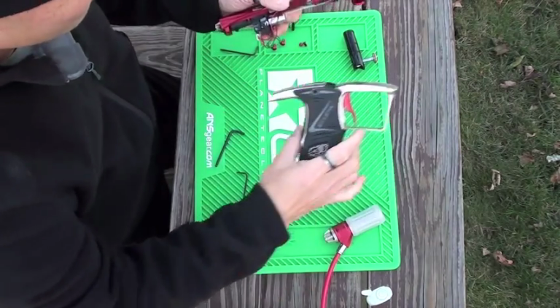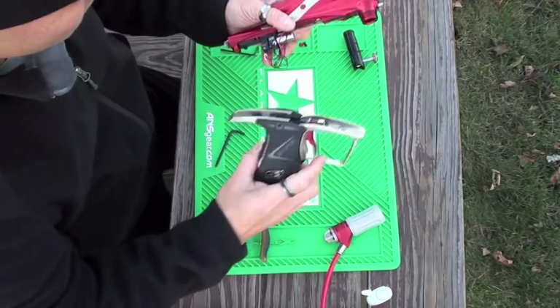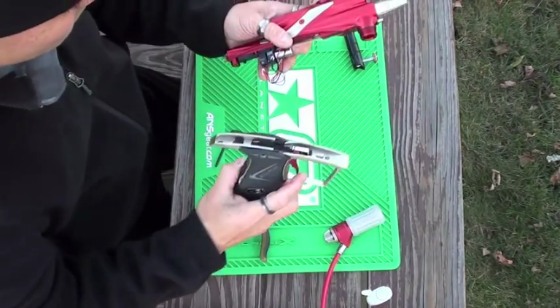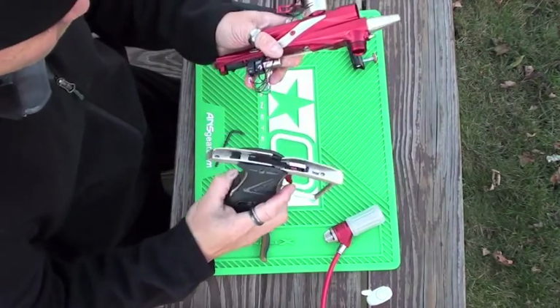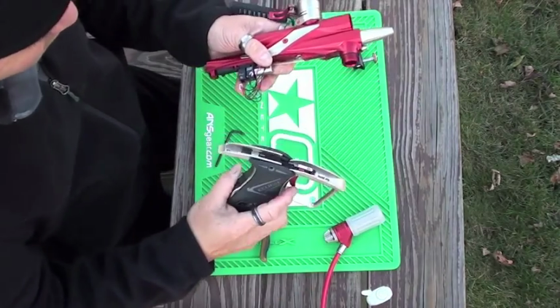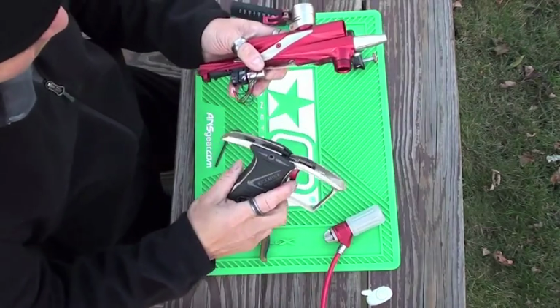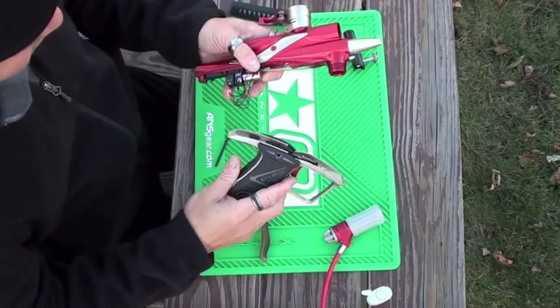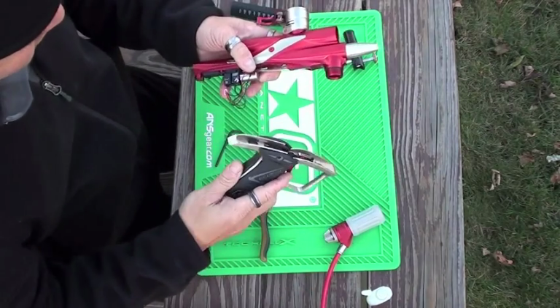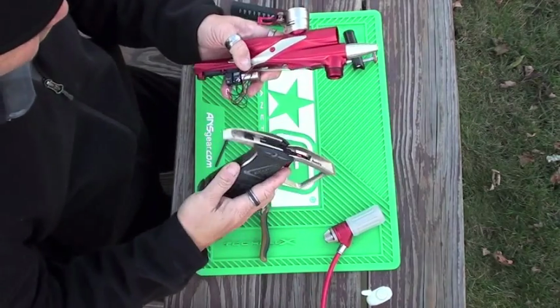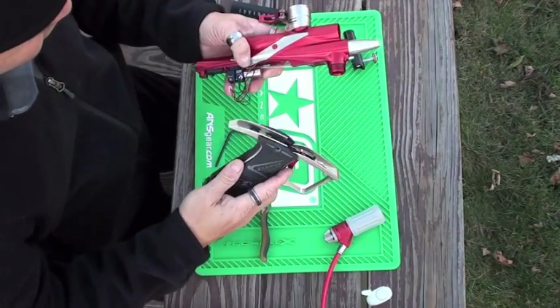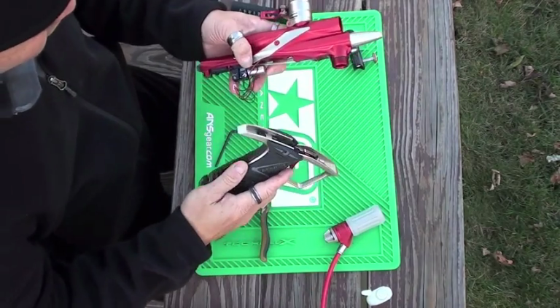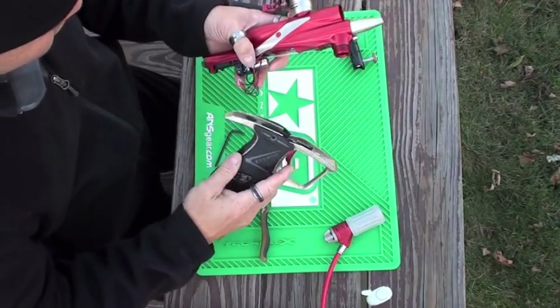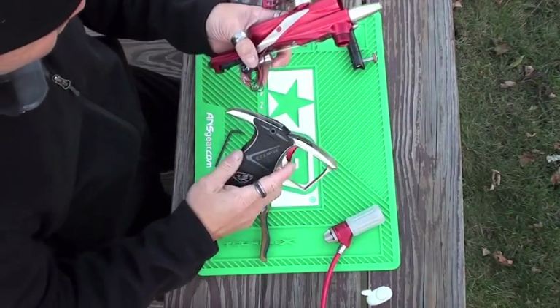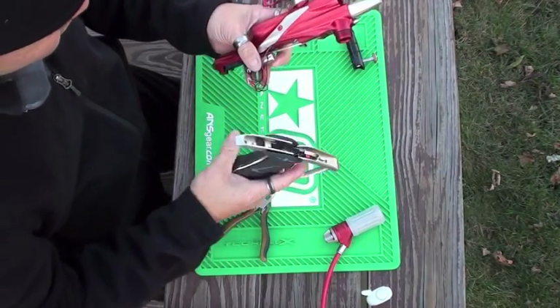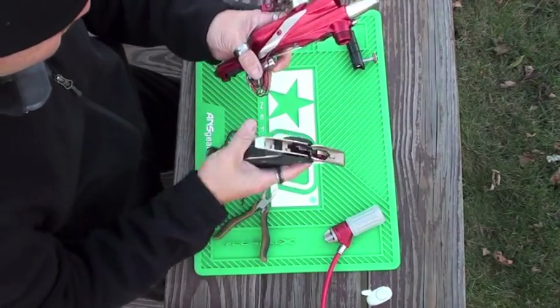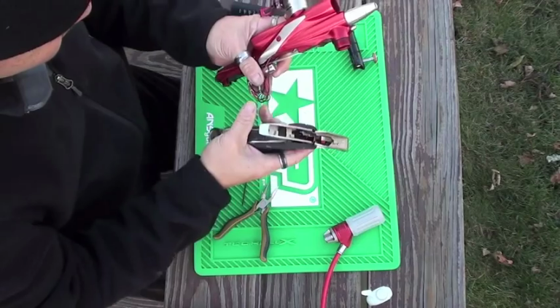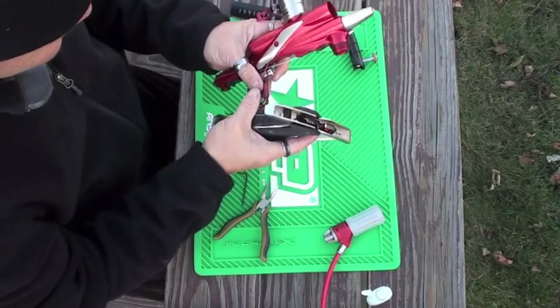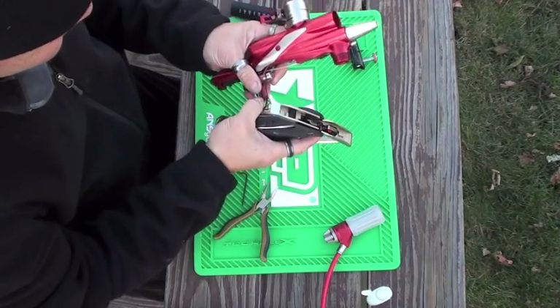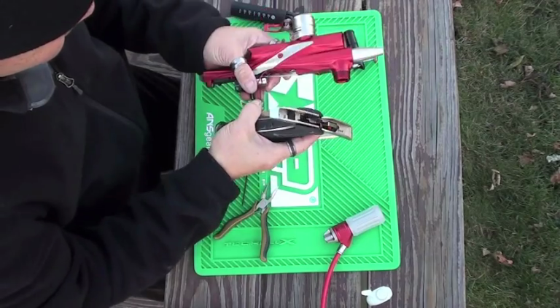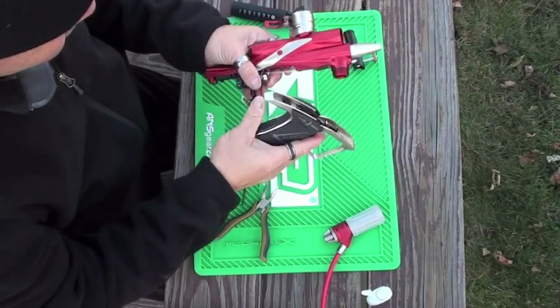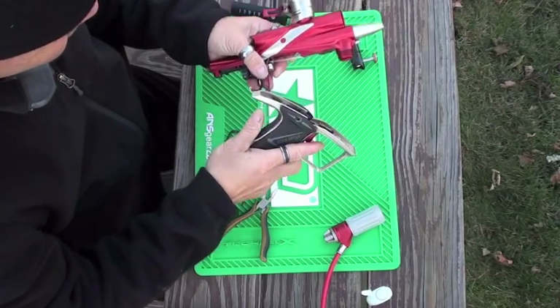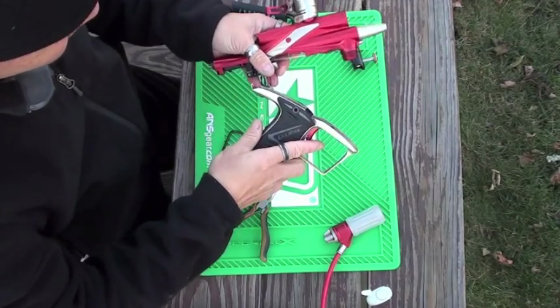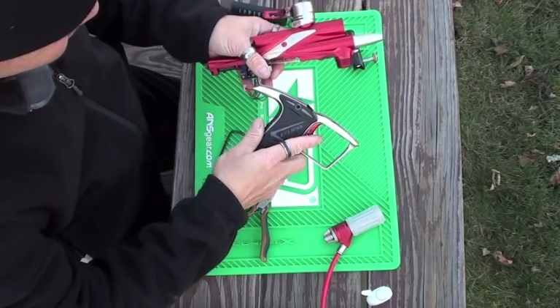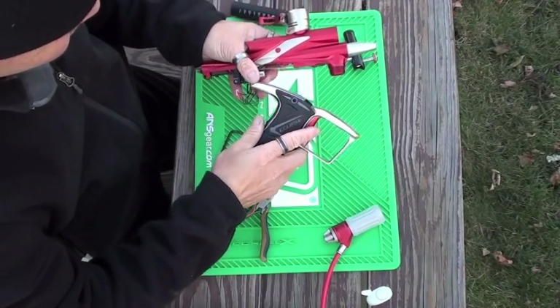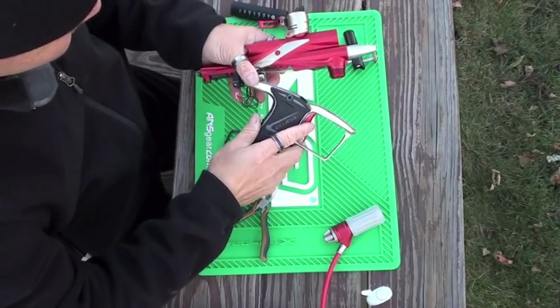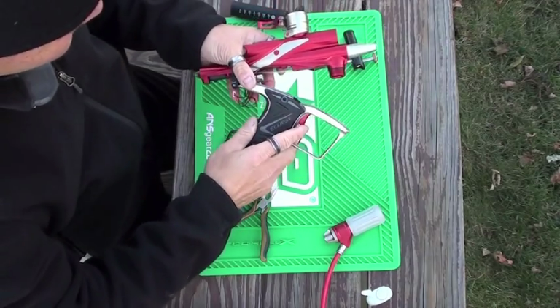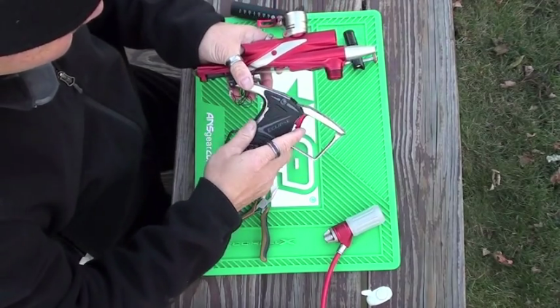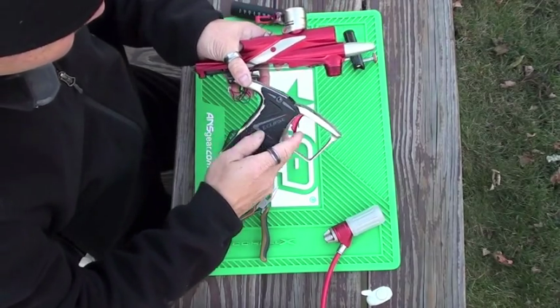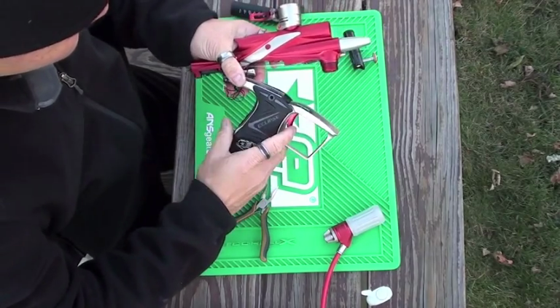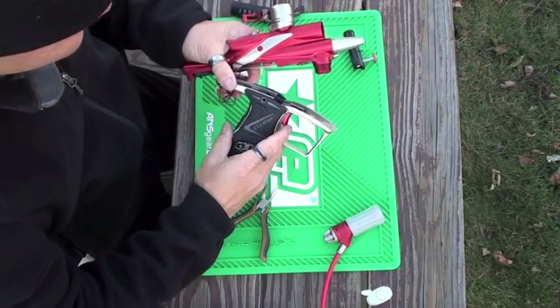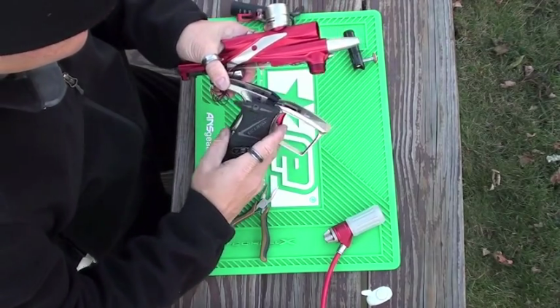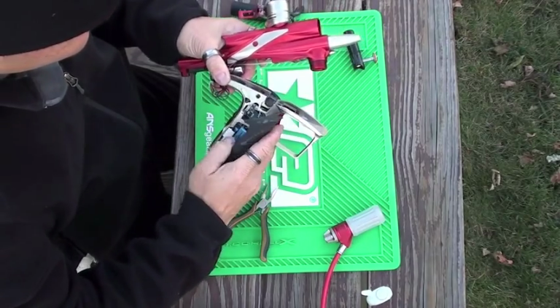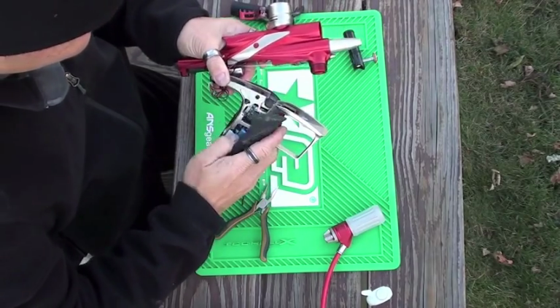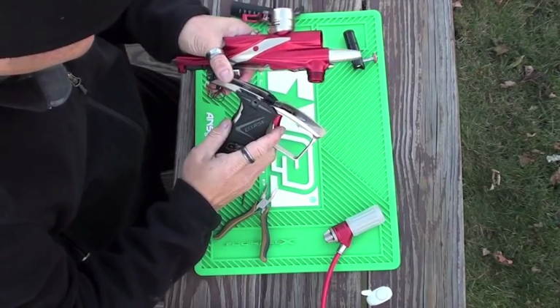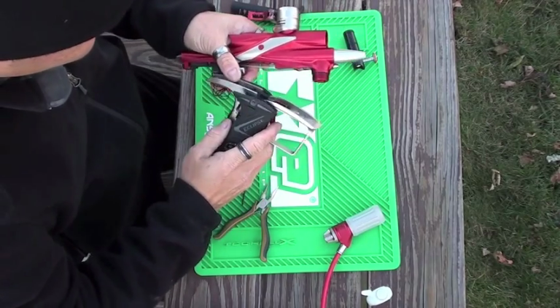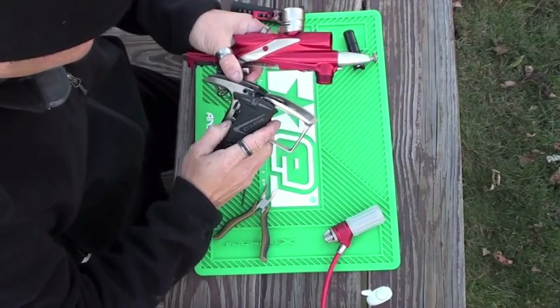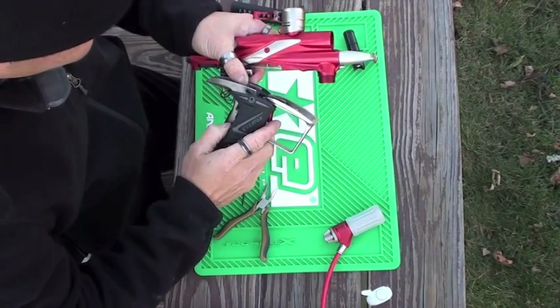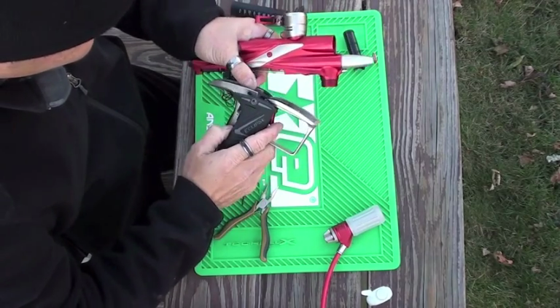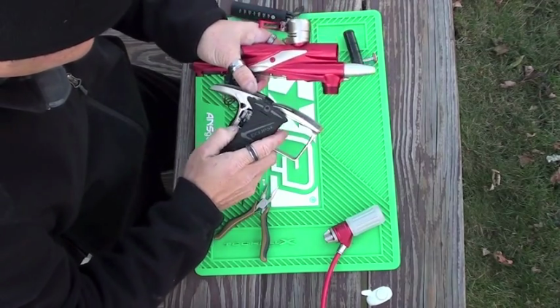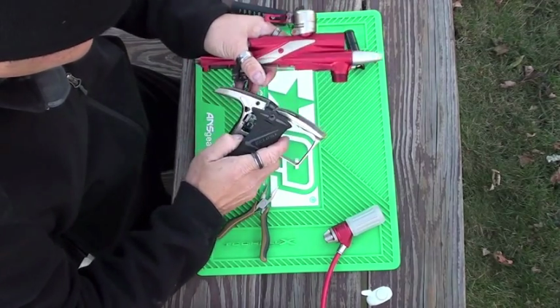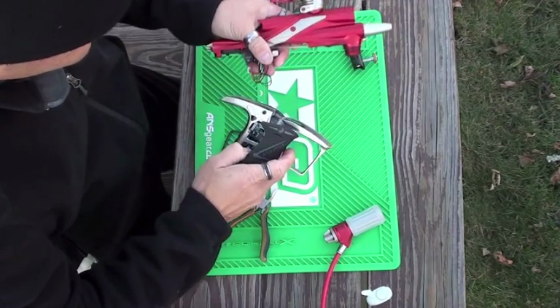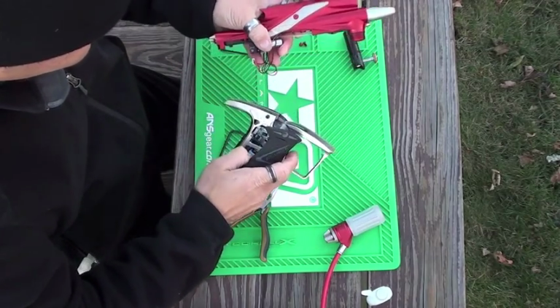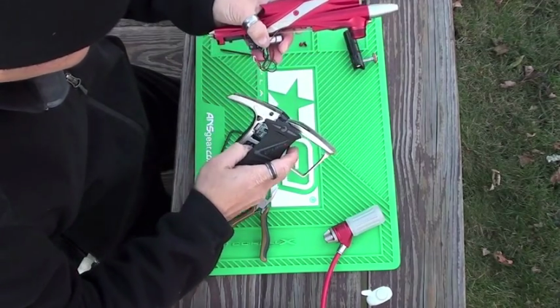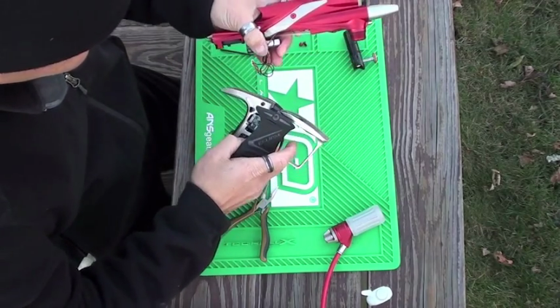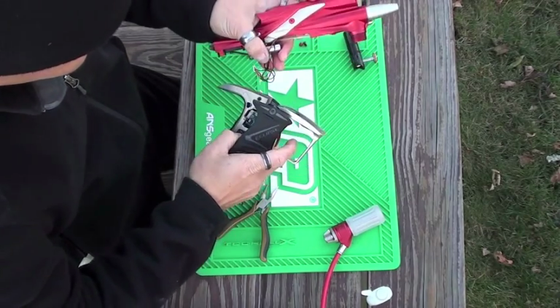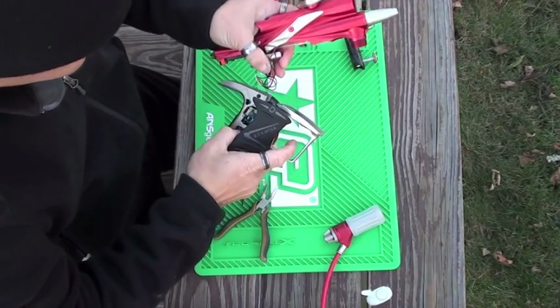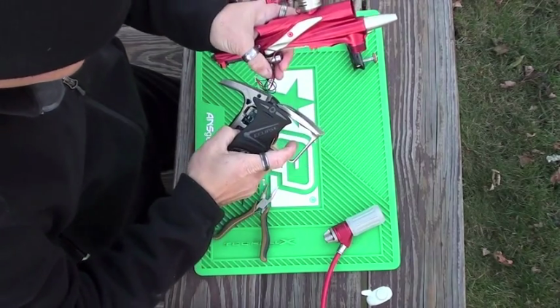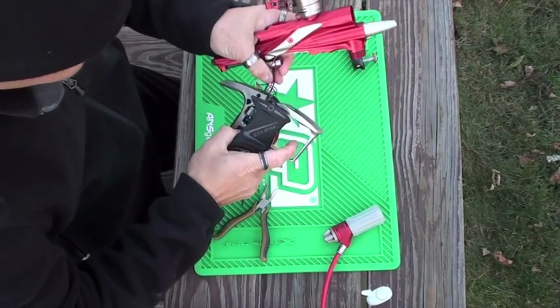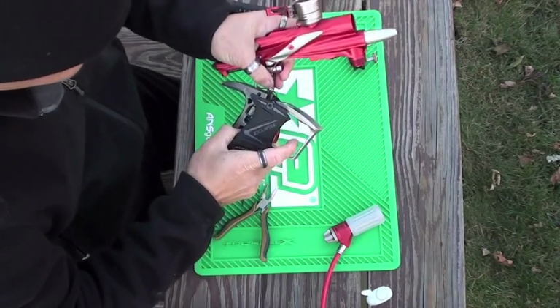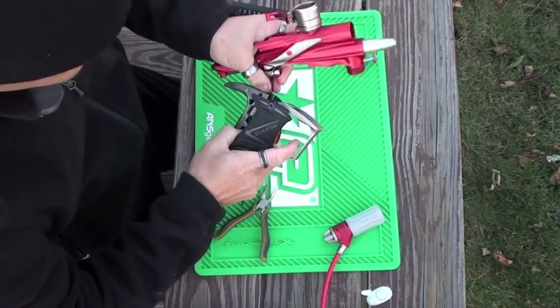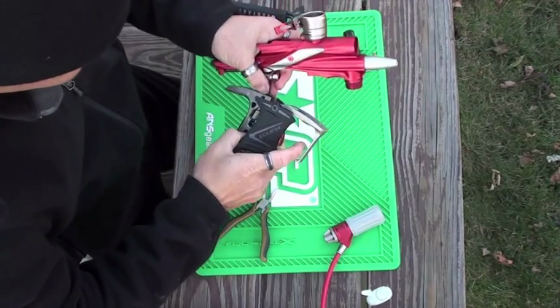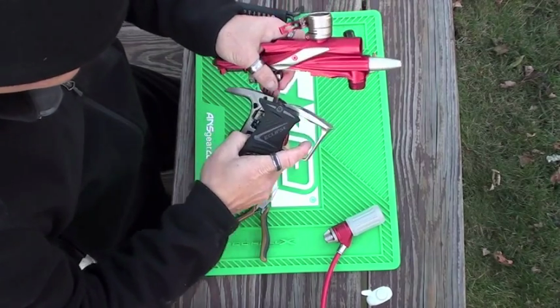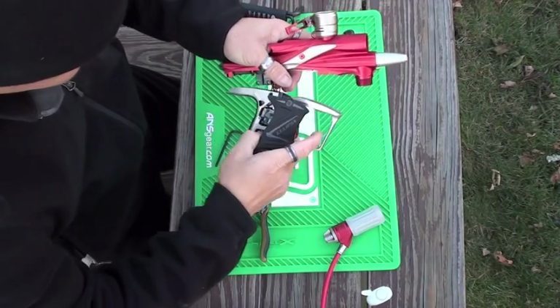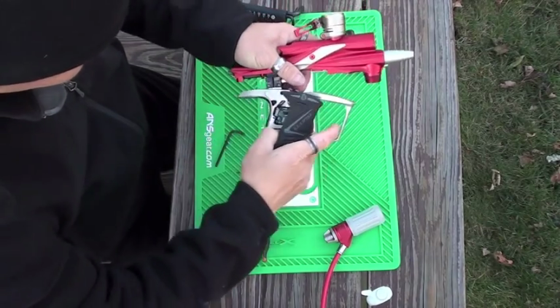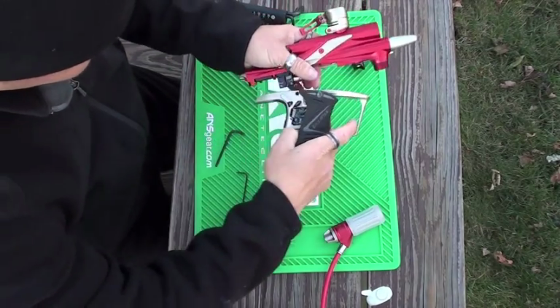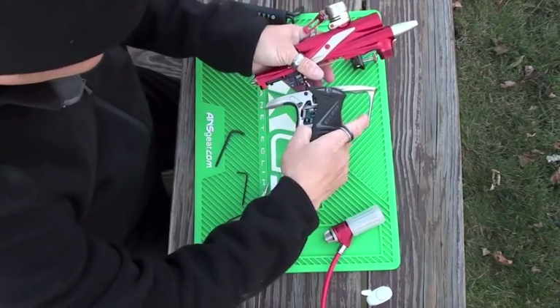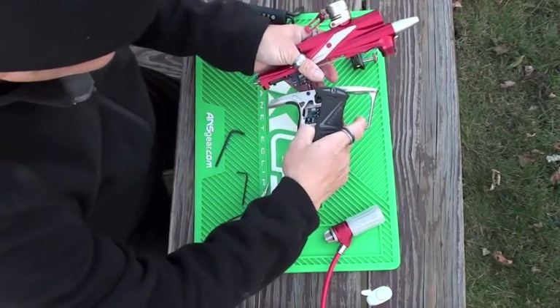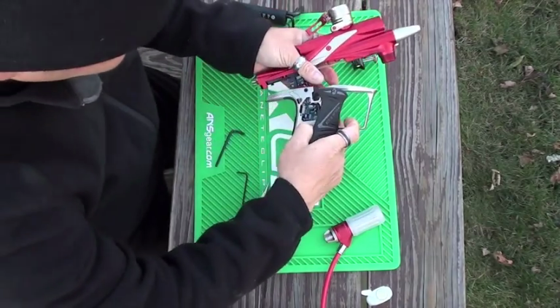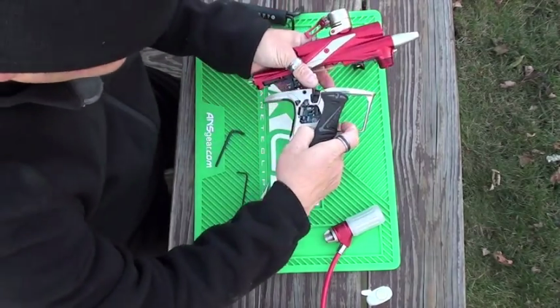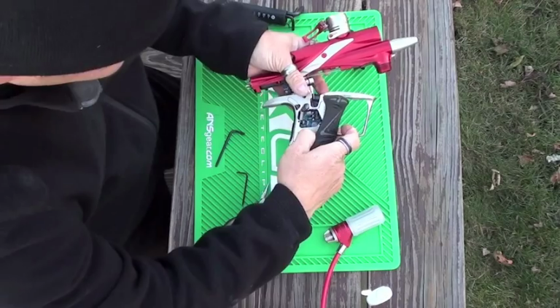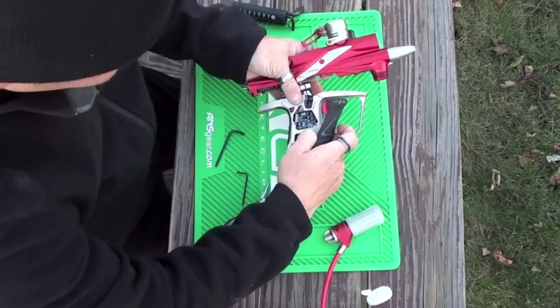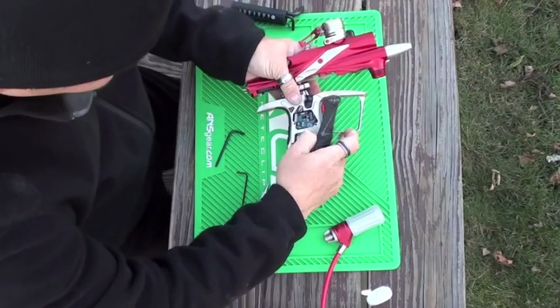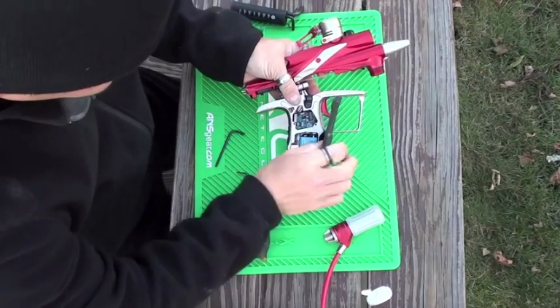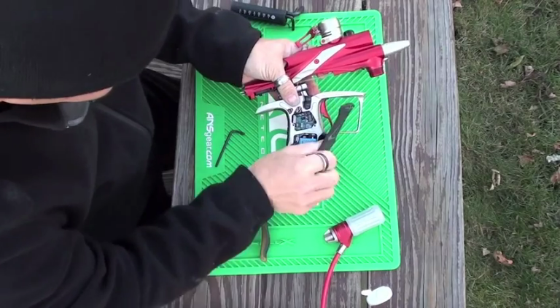Now what you want to do is take your wiring and put it back through the trigger frame.